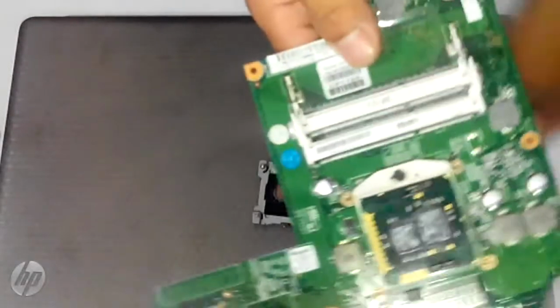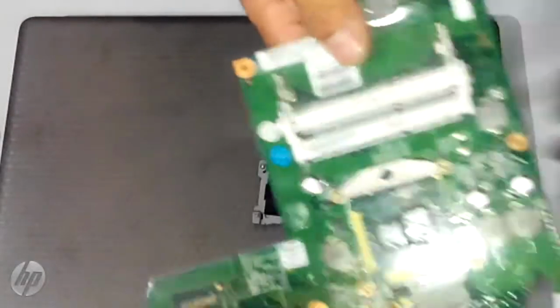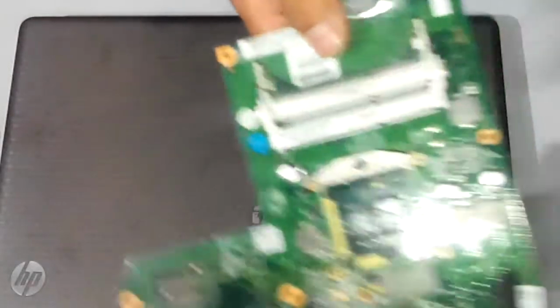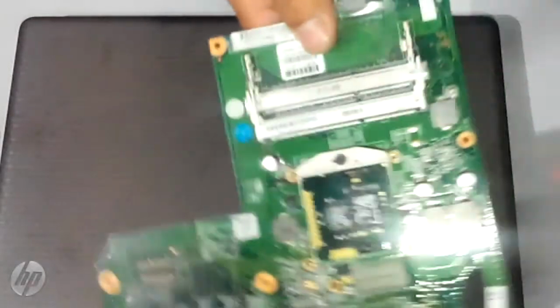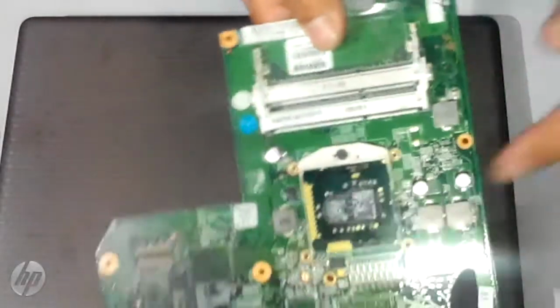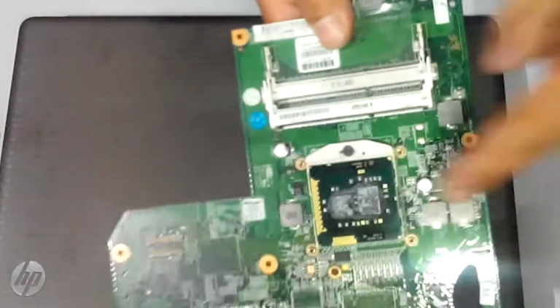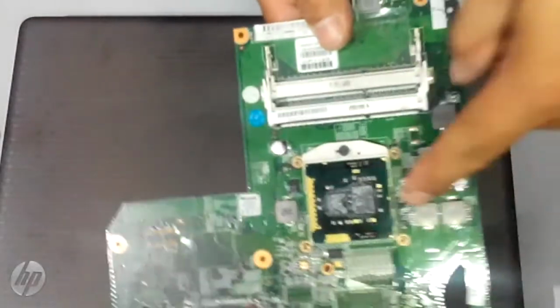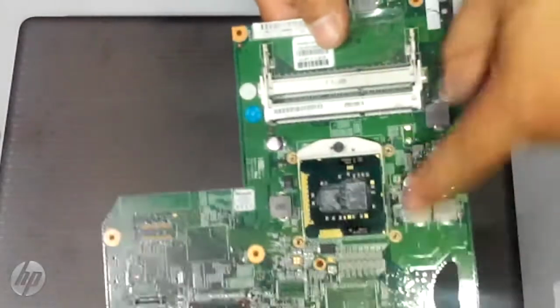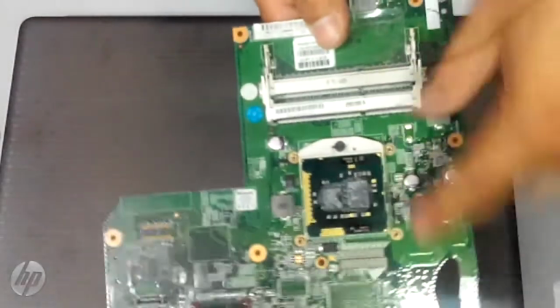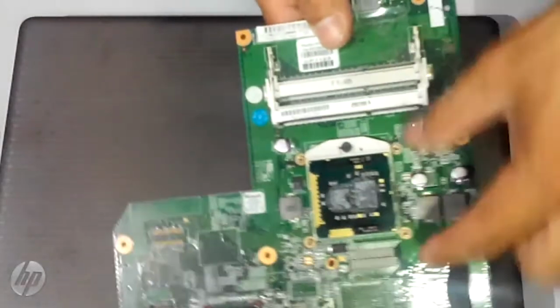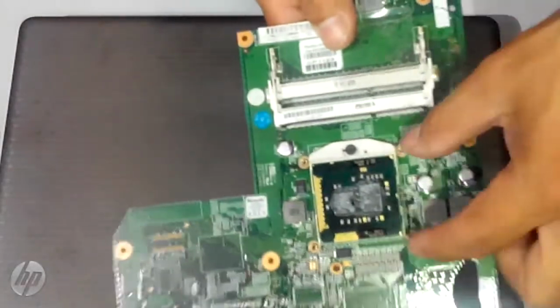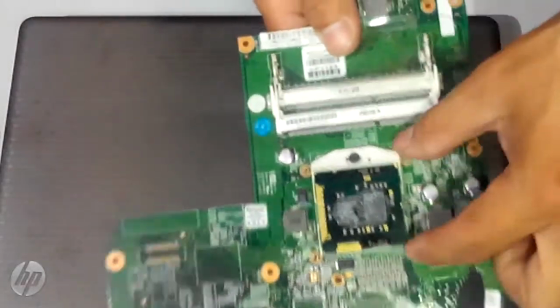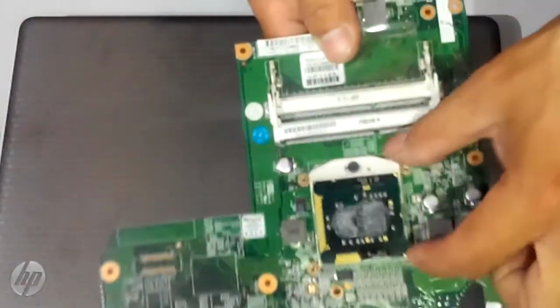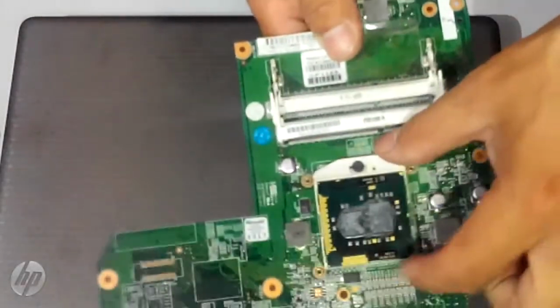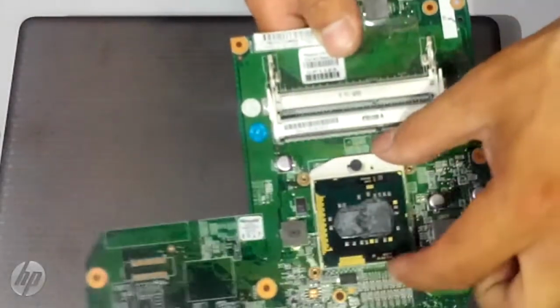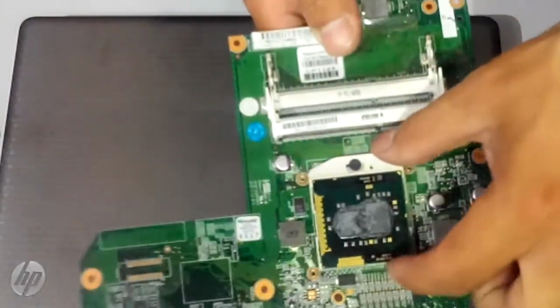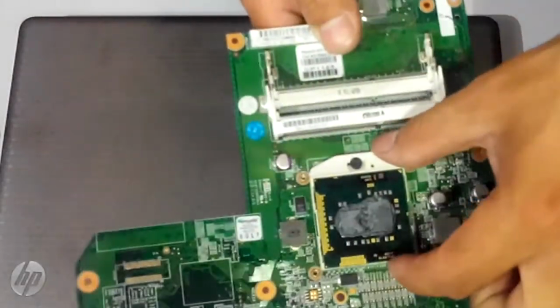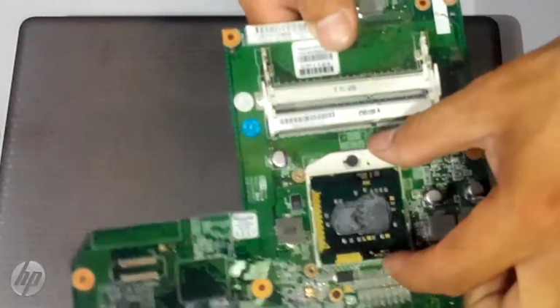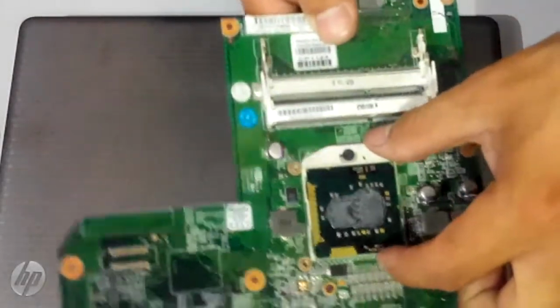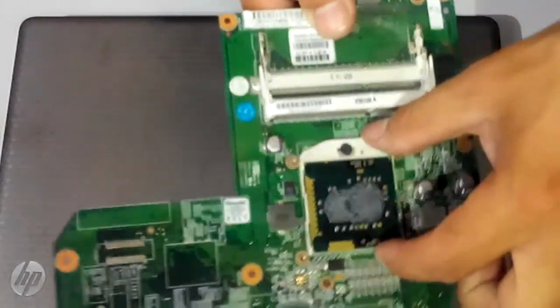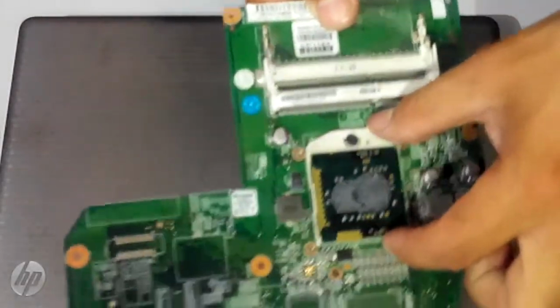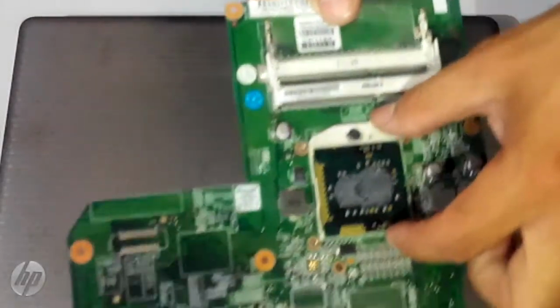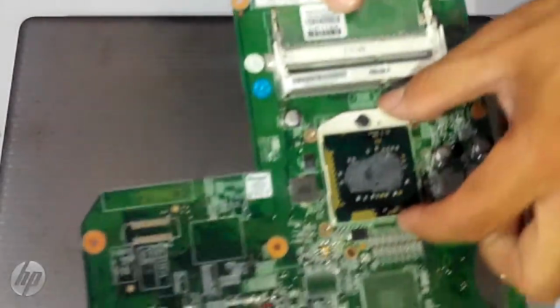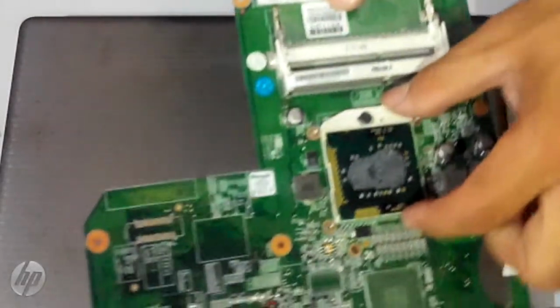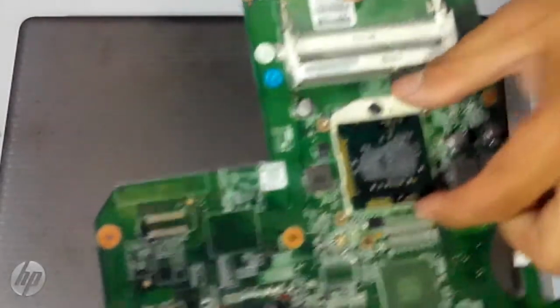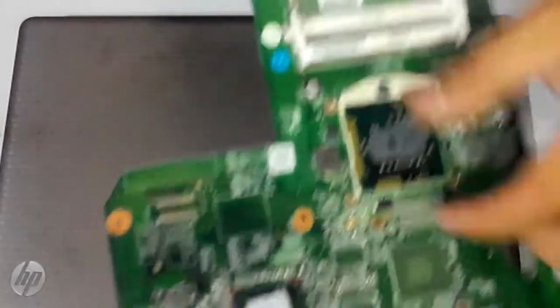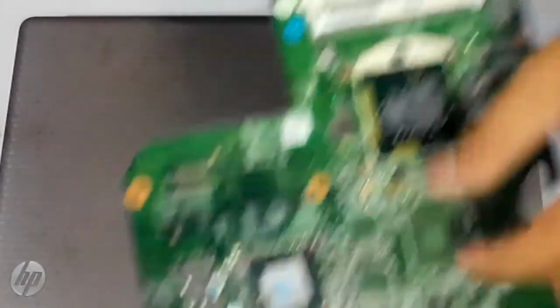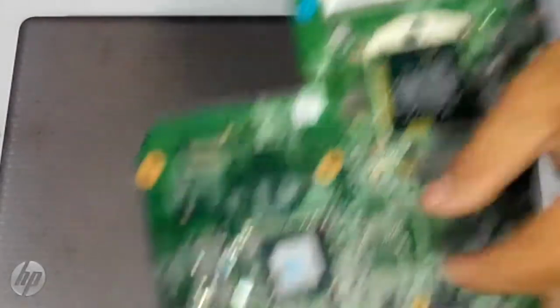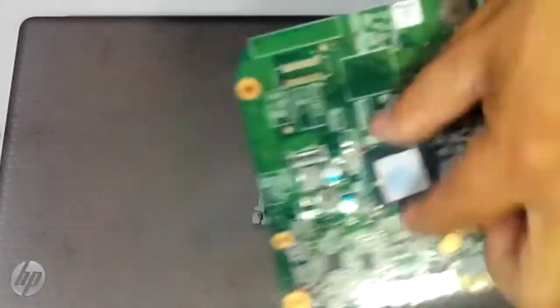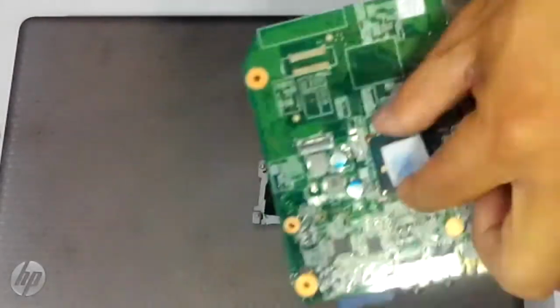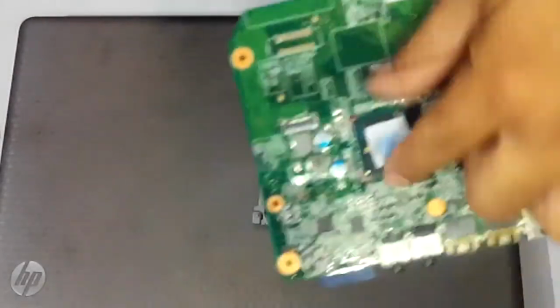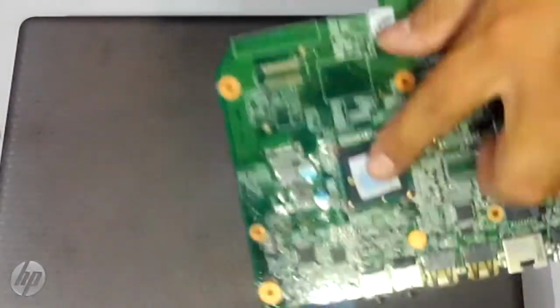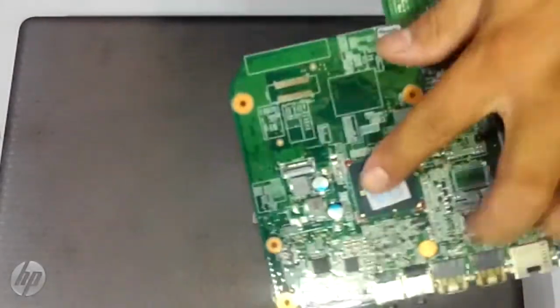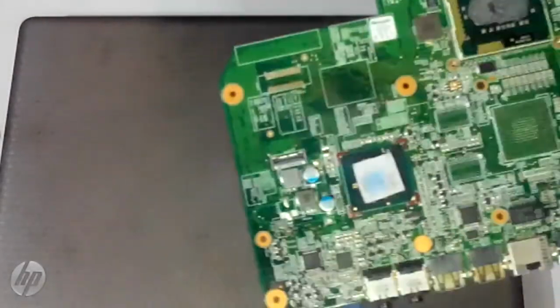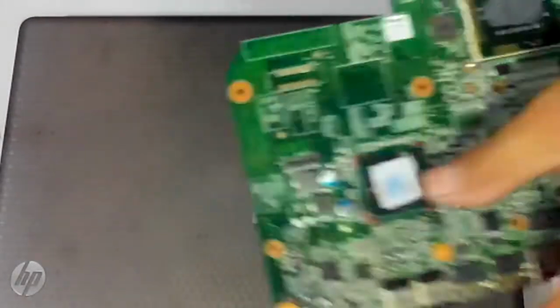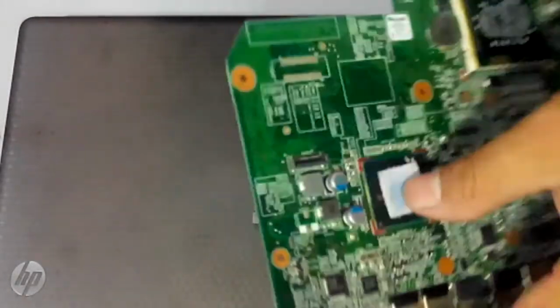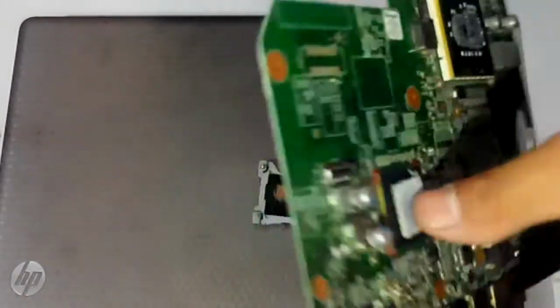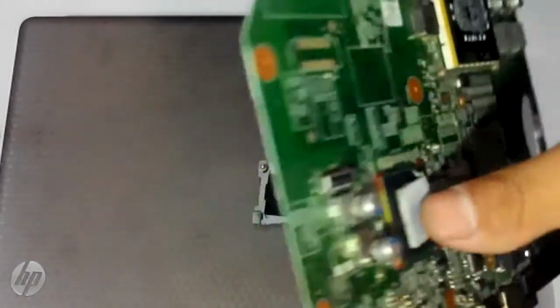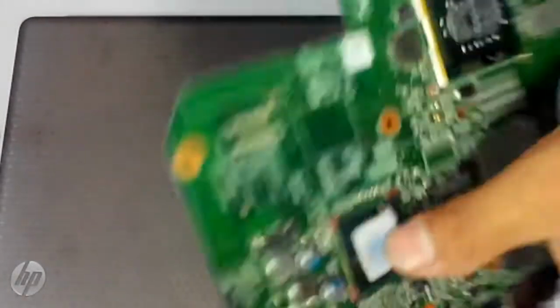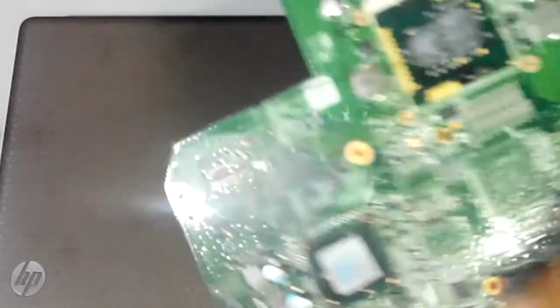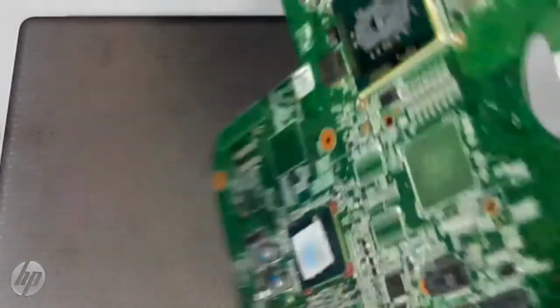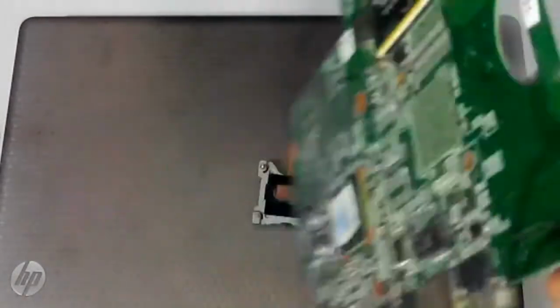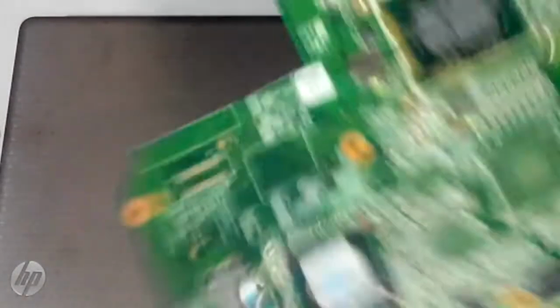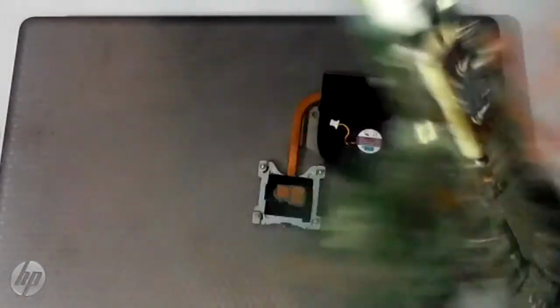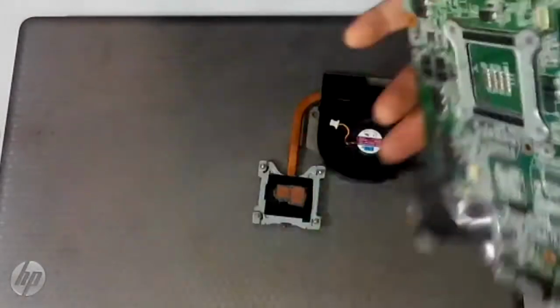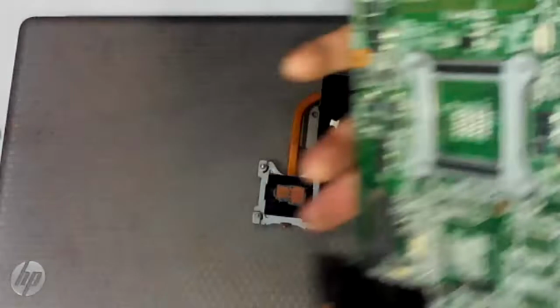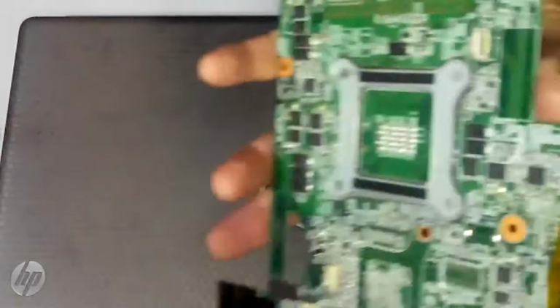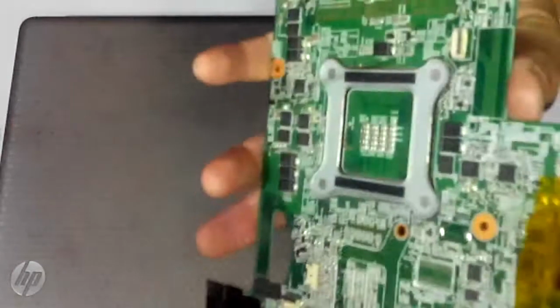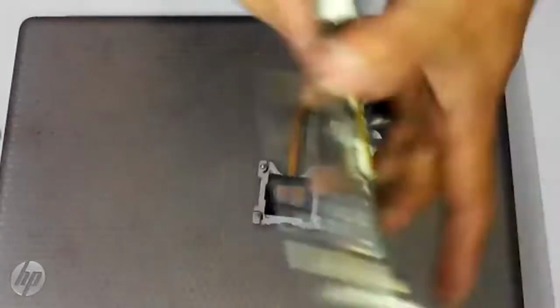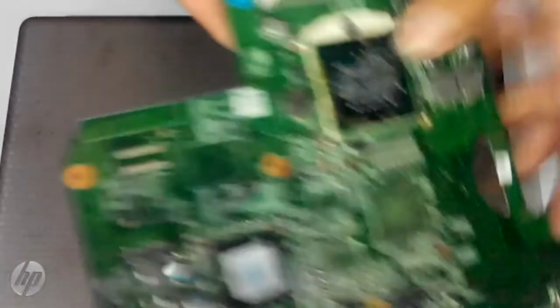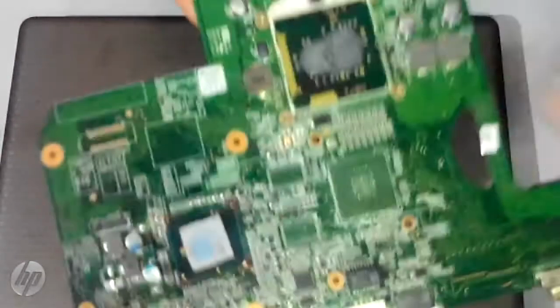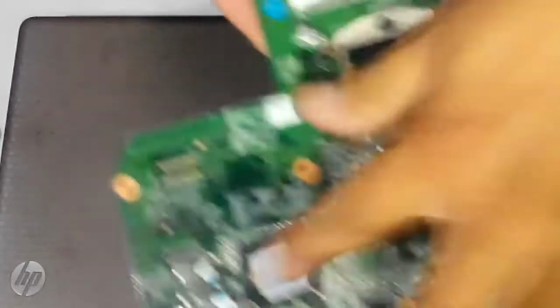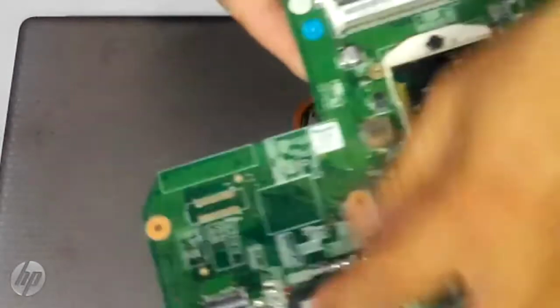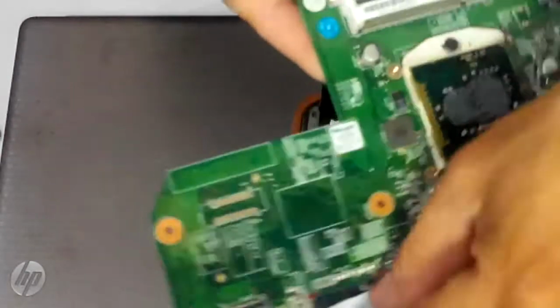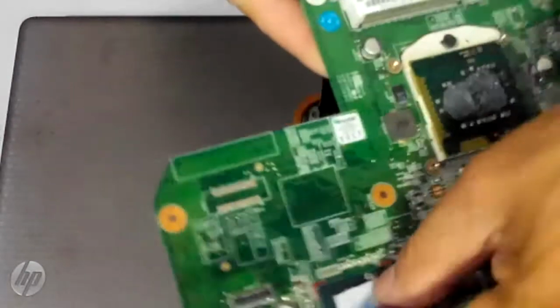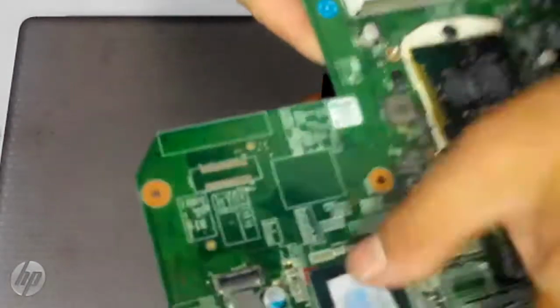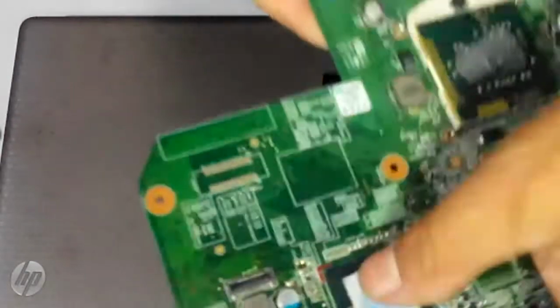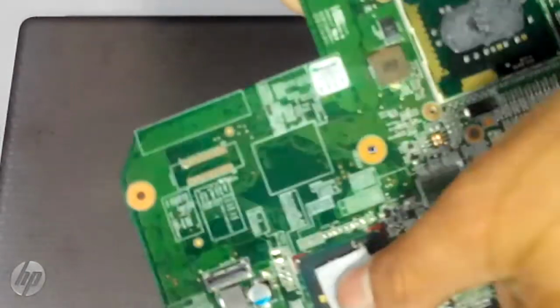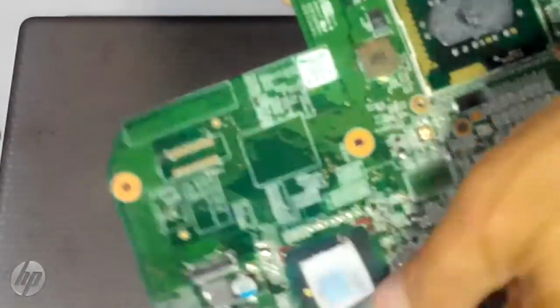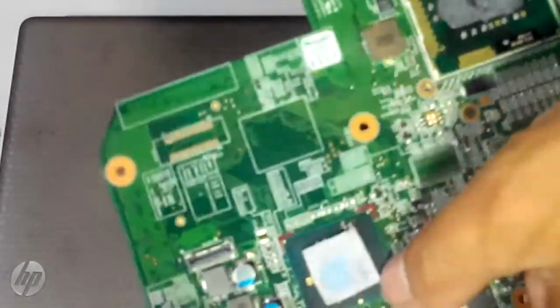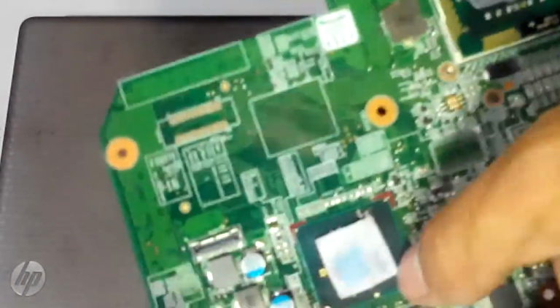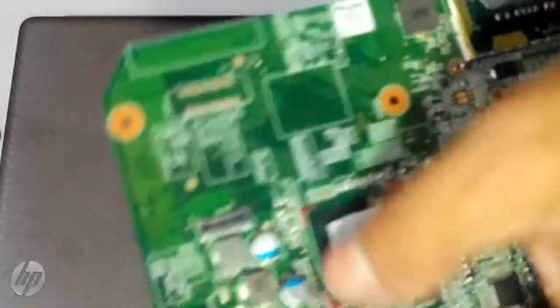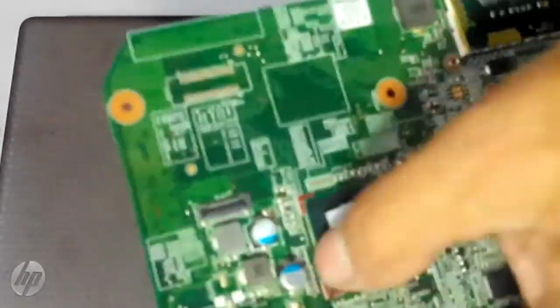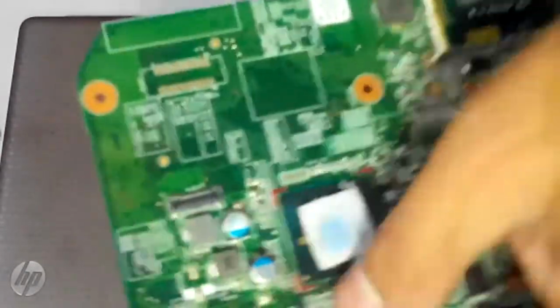This is the processor. Let me check the camera. Here we go — let's check the temperature.